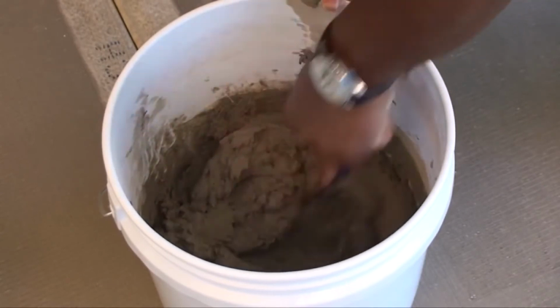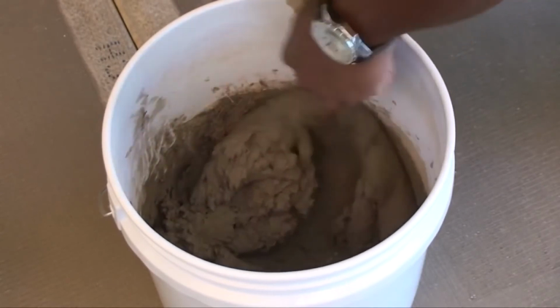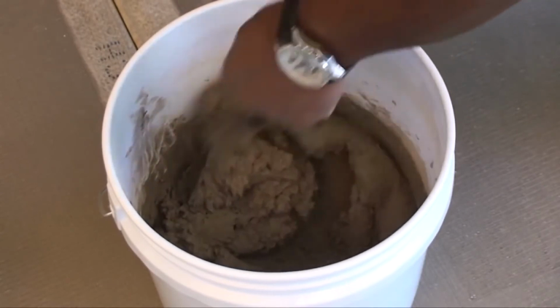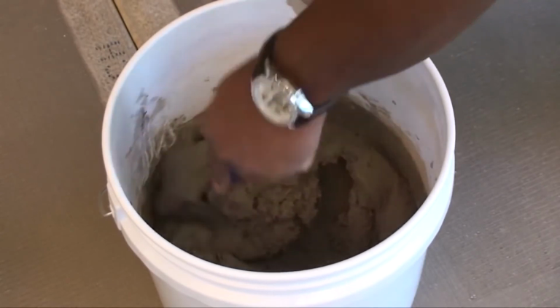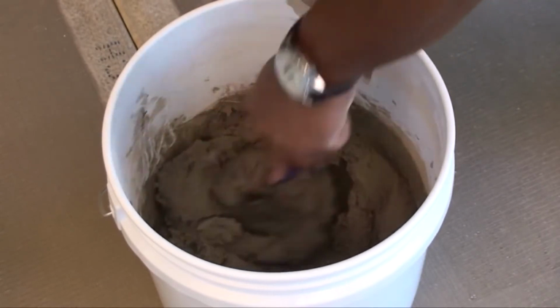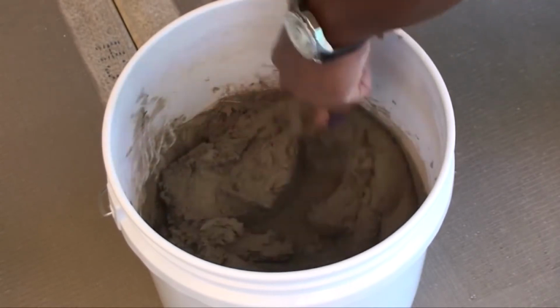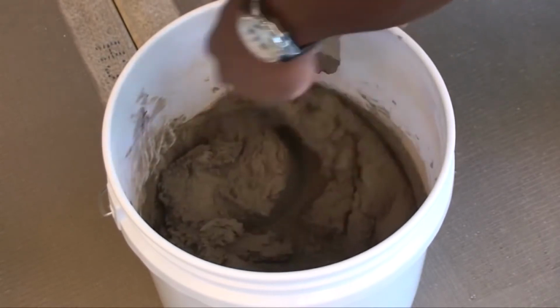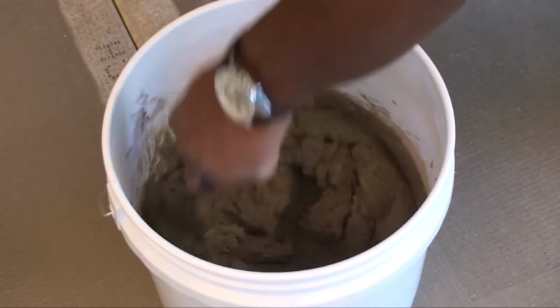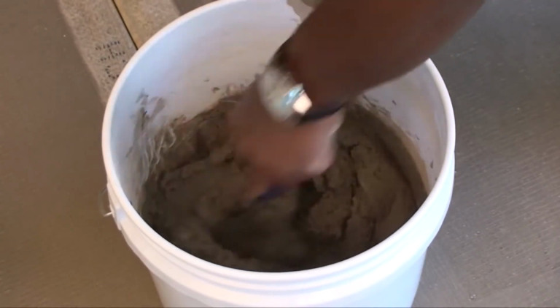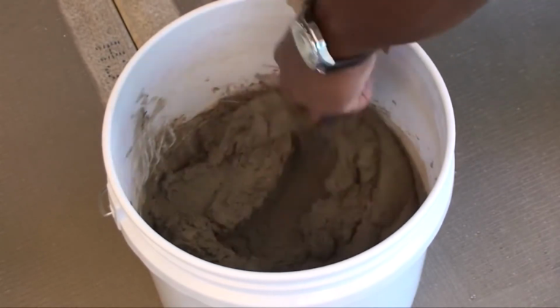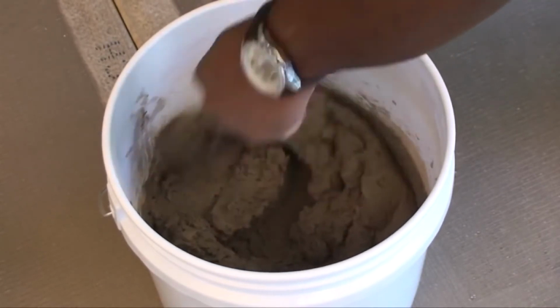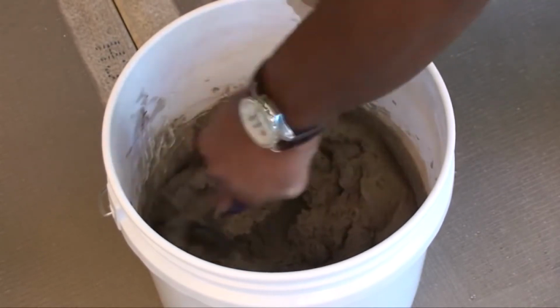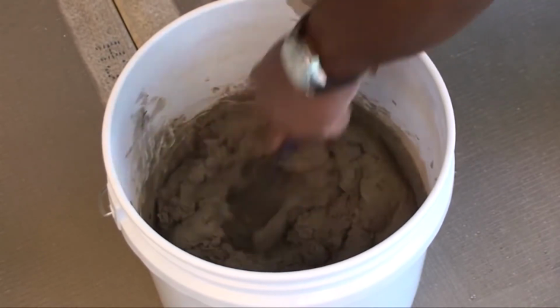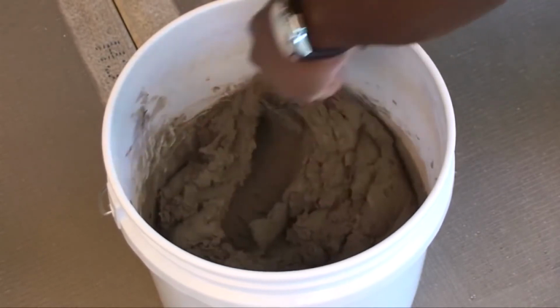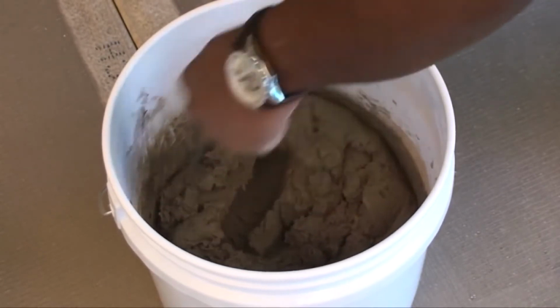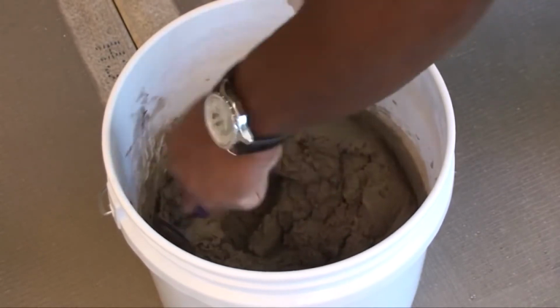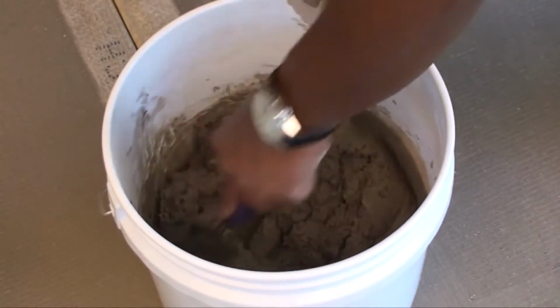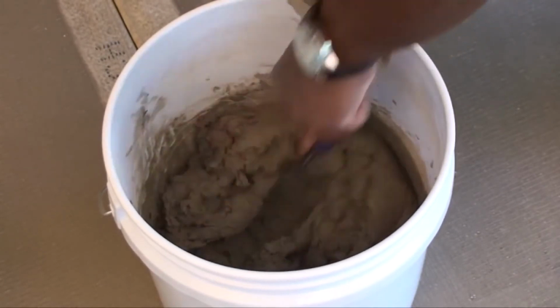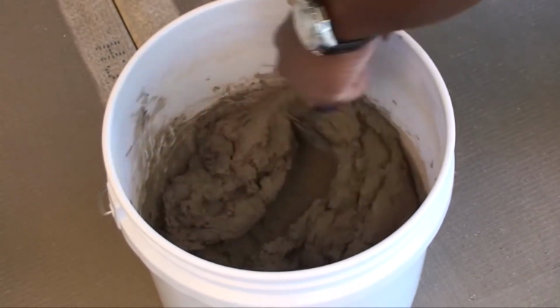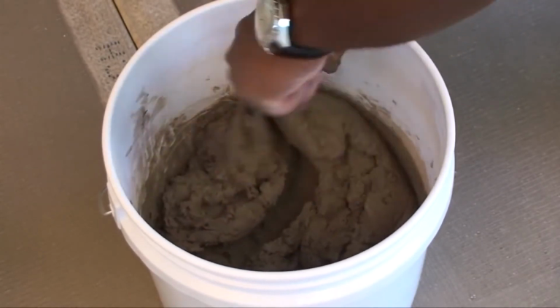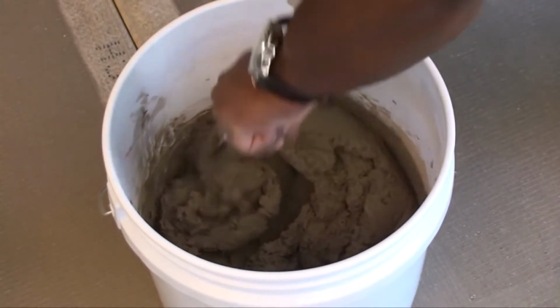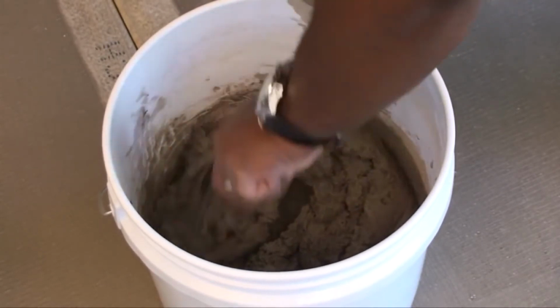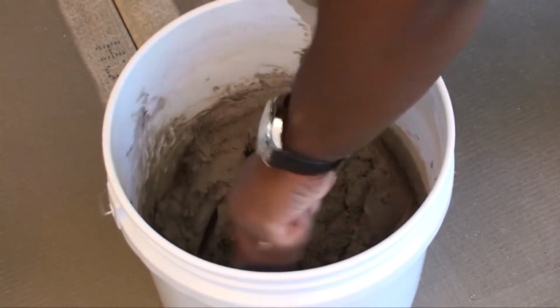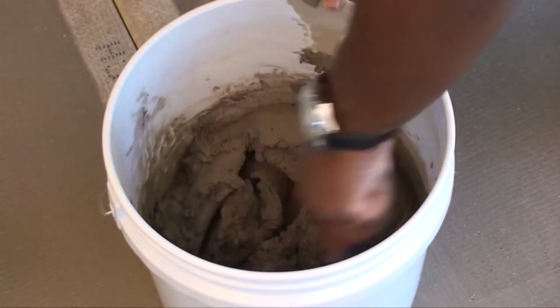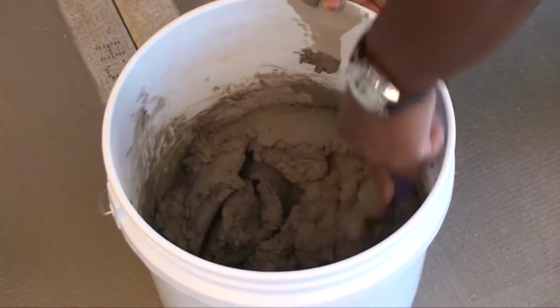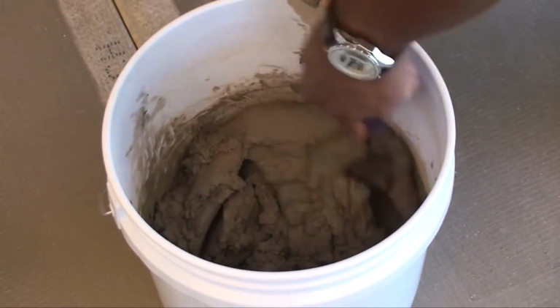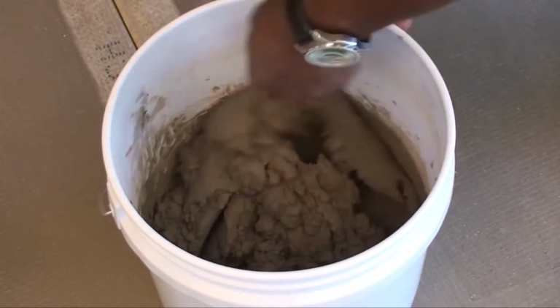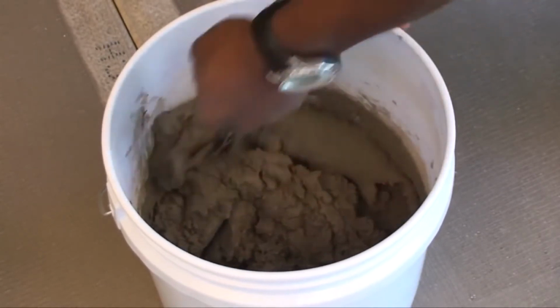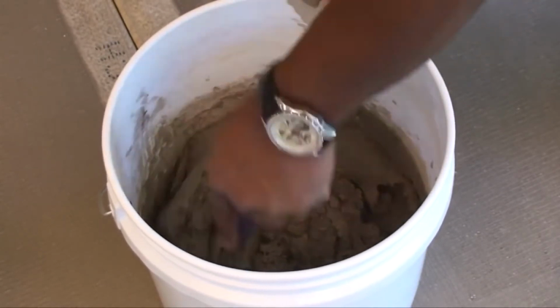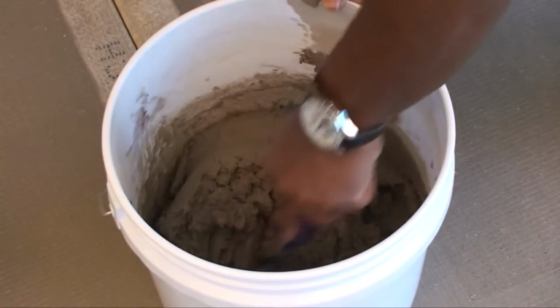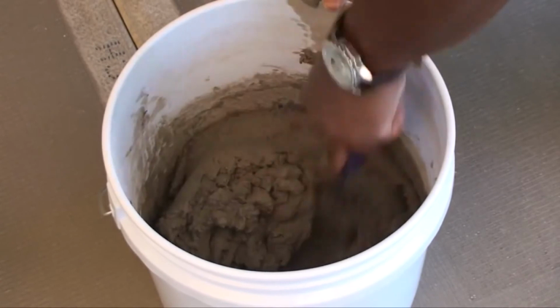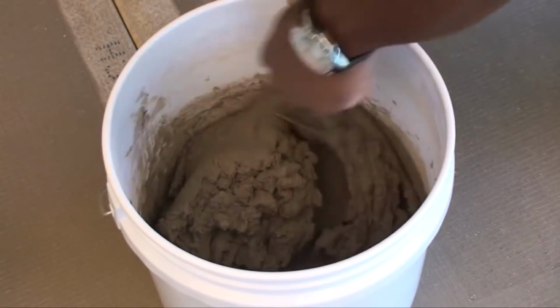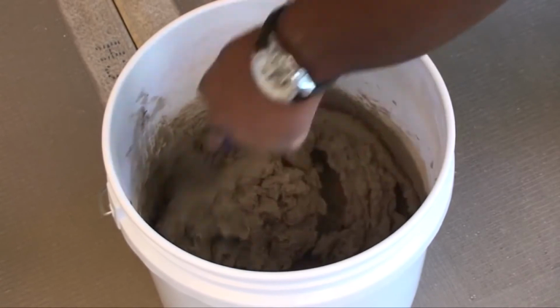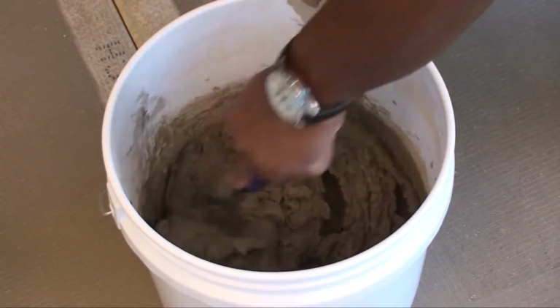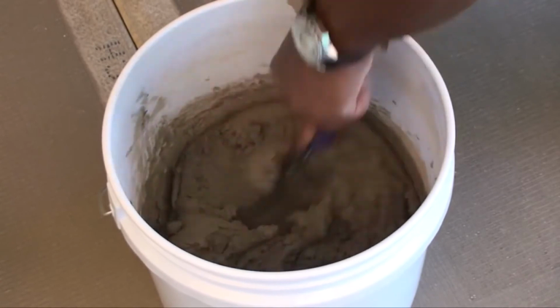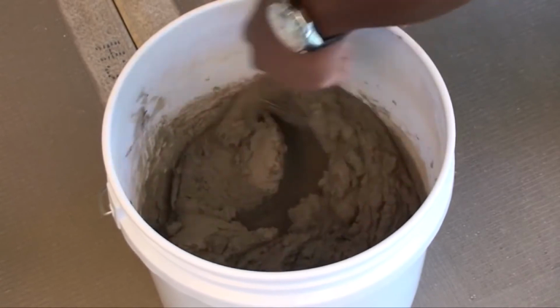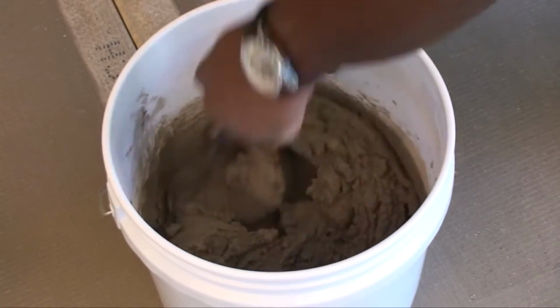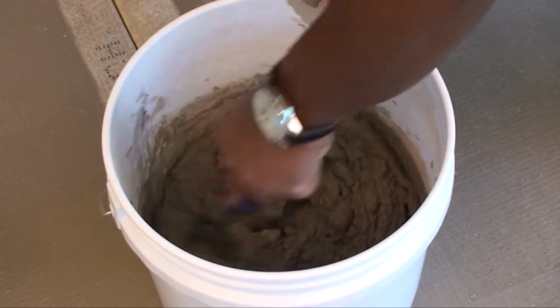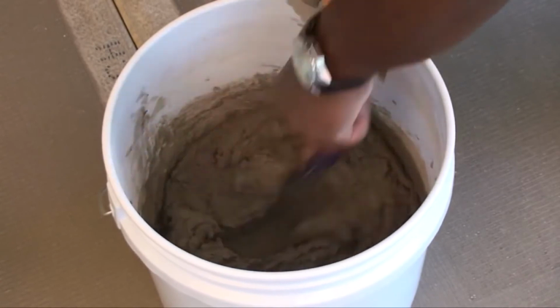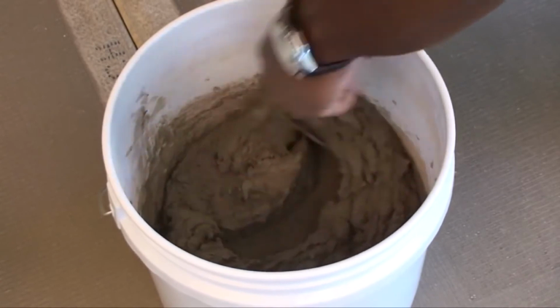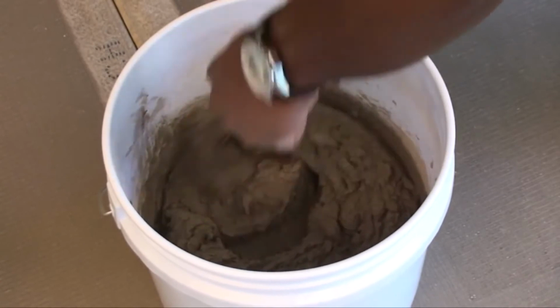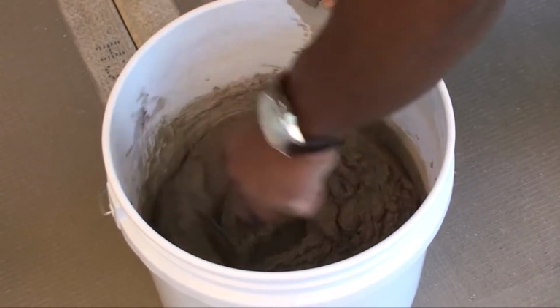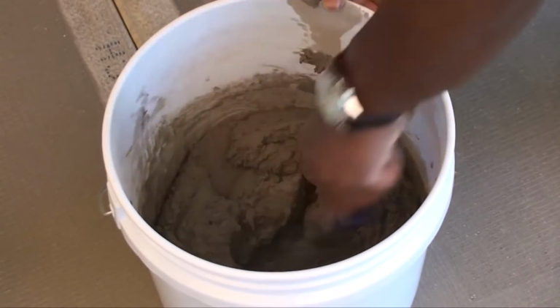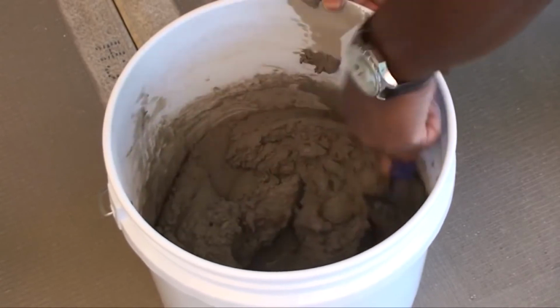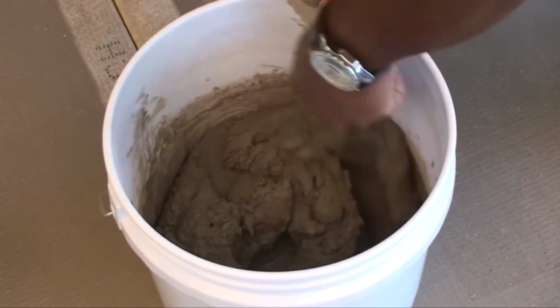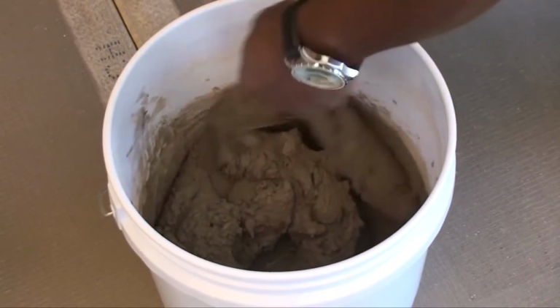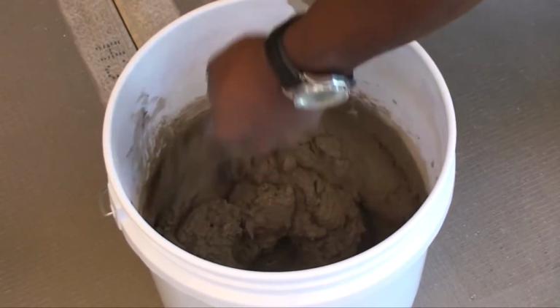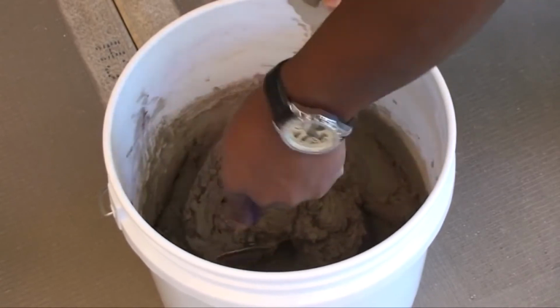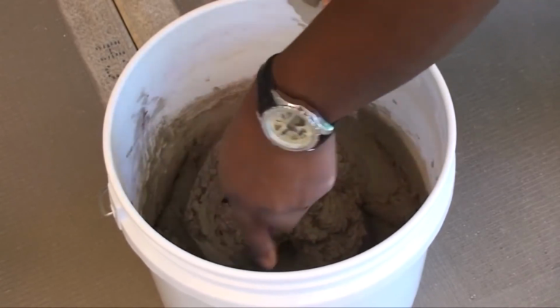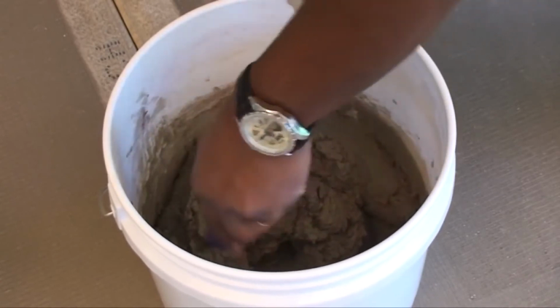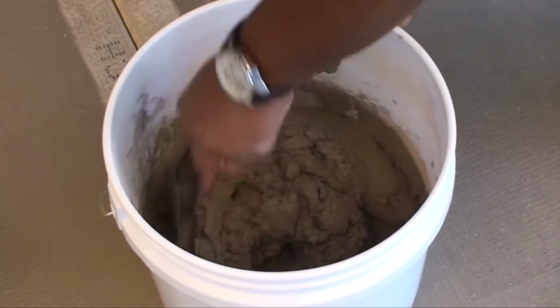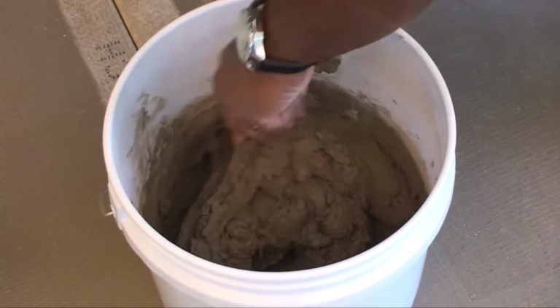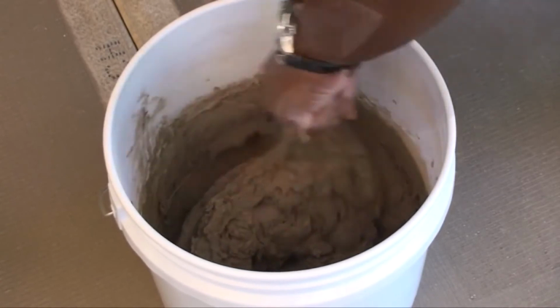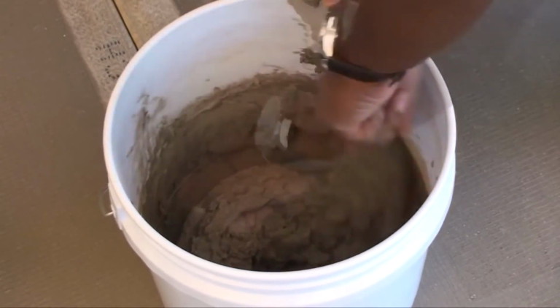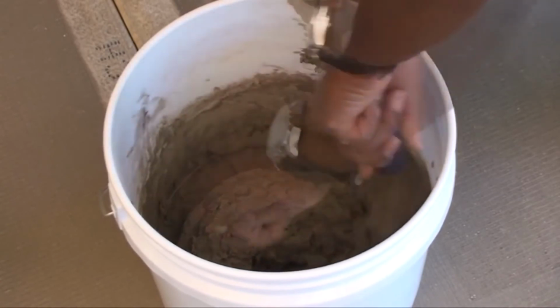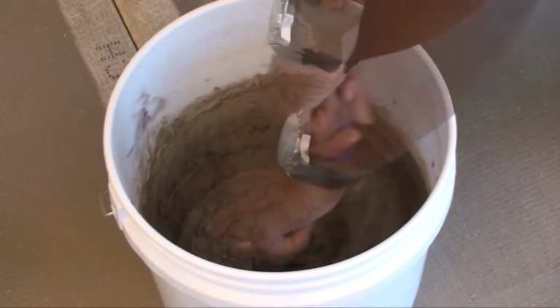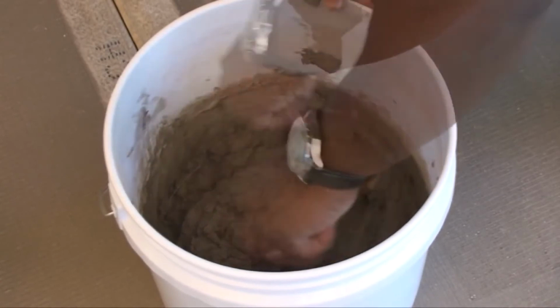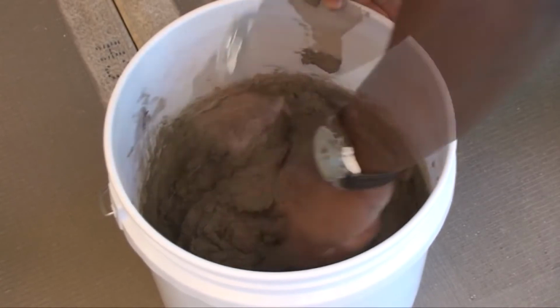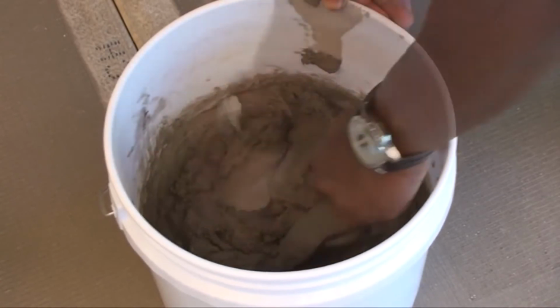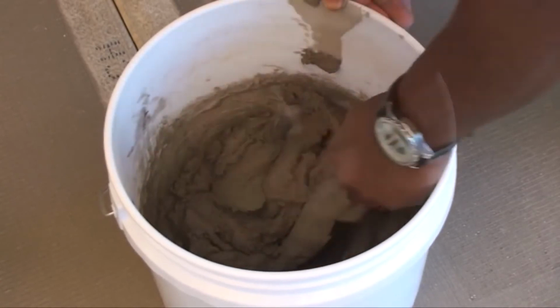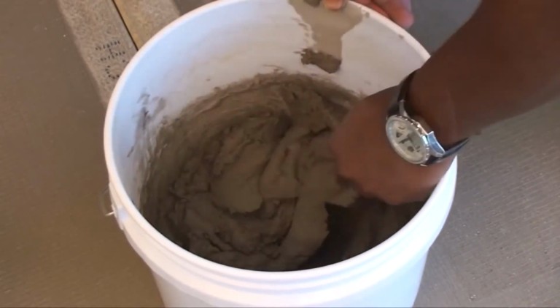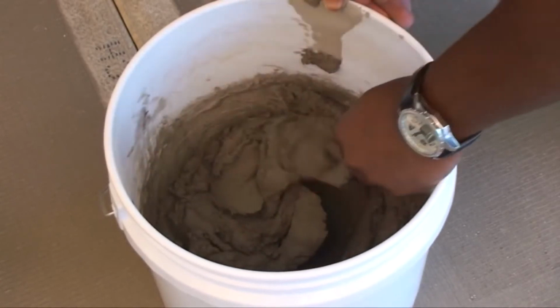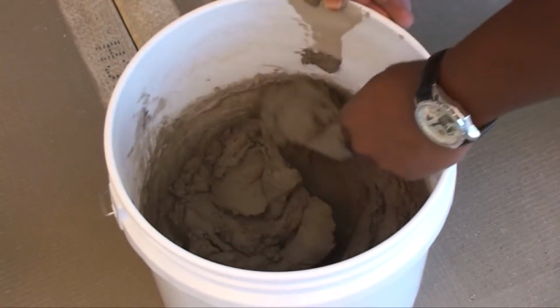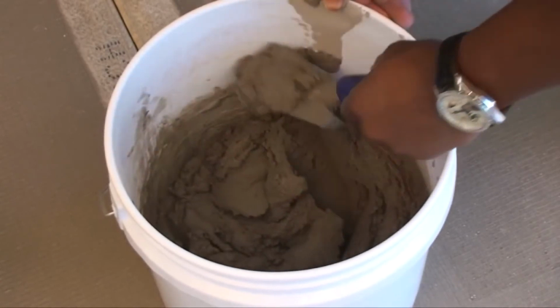You do not need to add water. Your Laticrete Permacolor grout is now ready for installation.